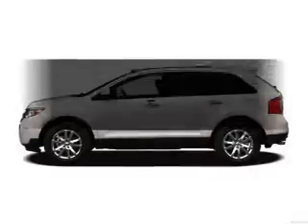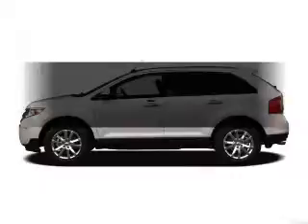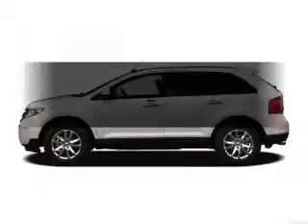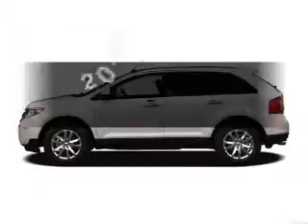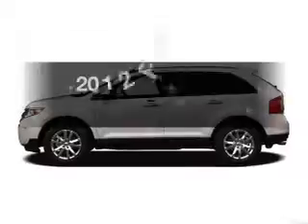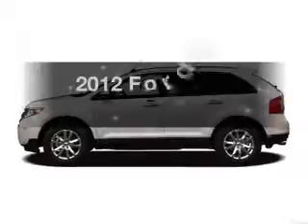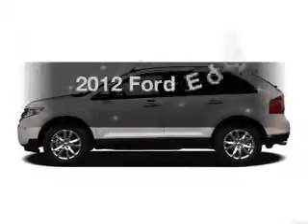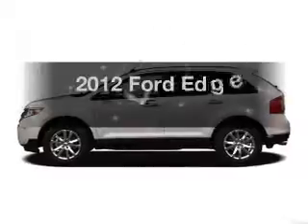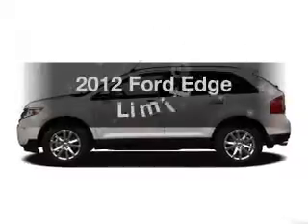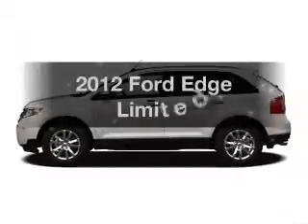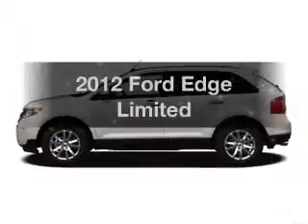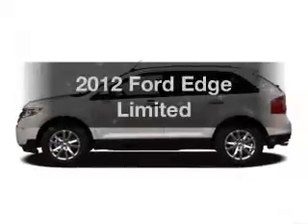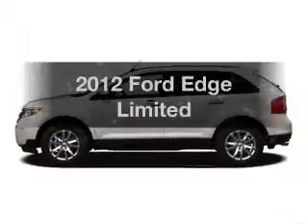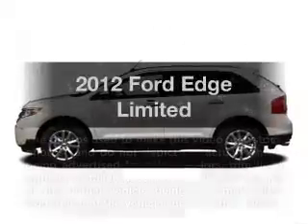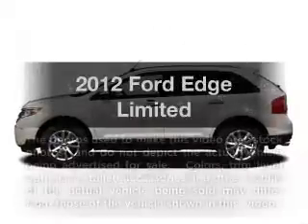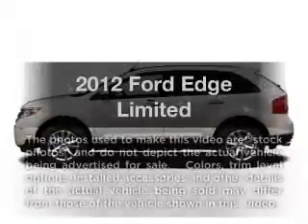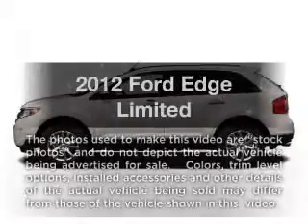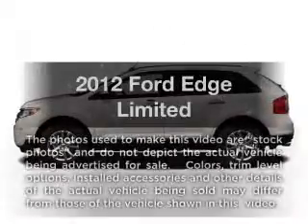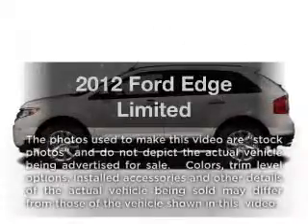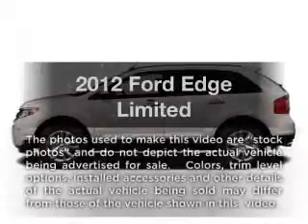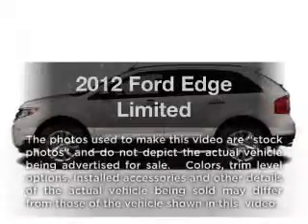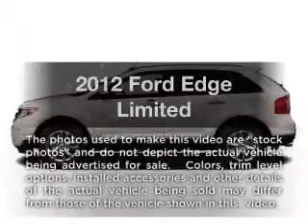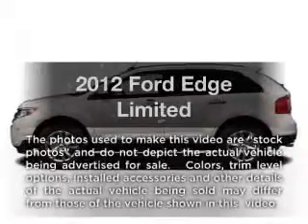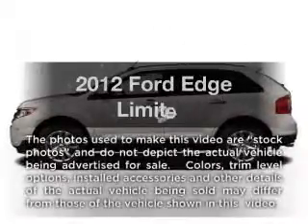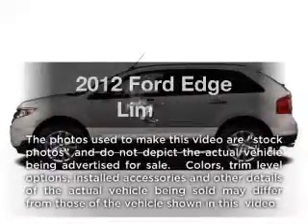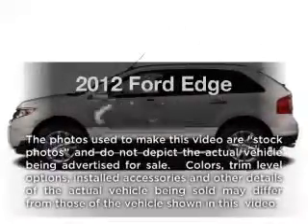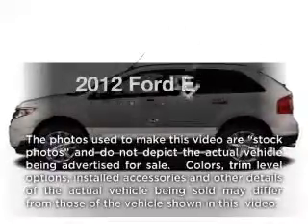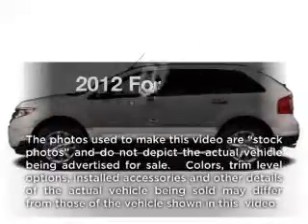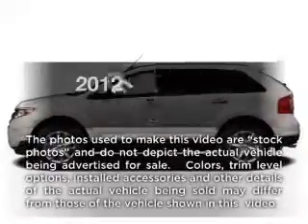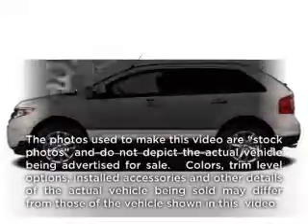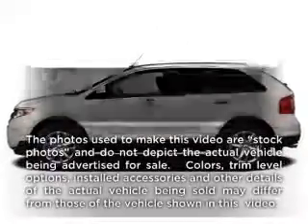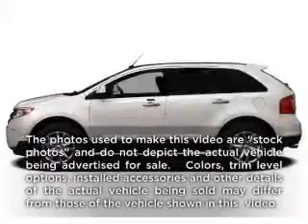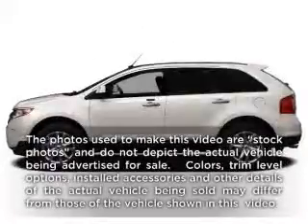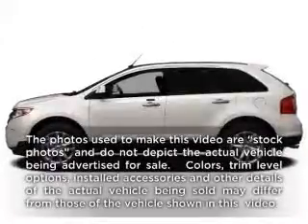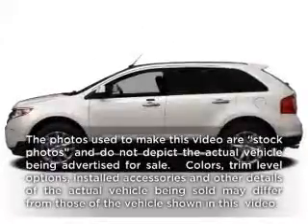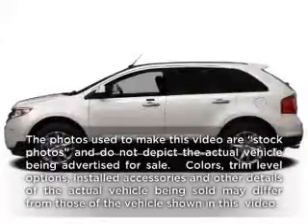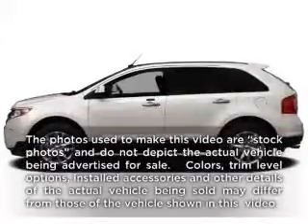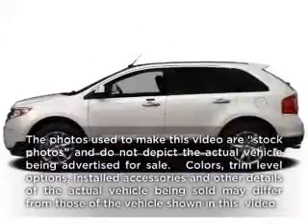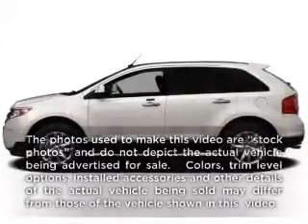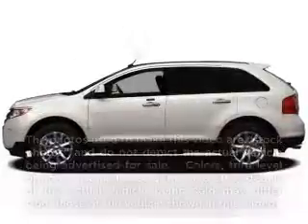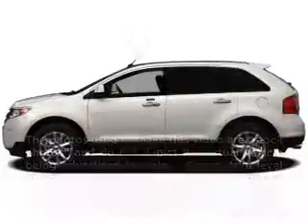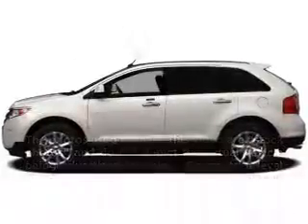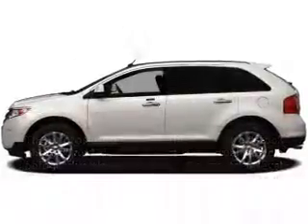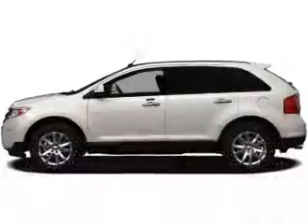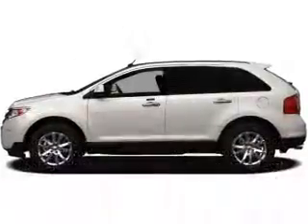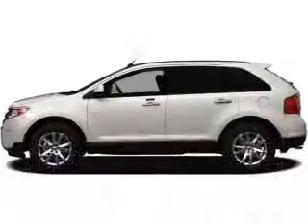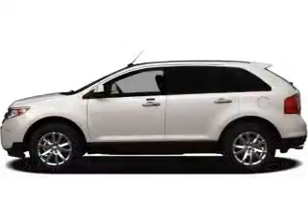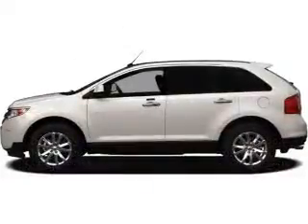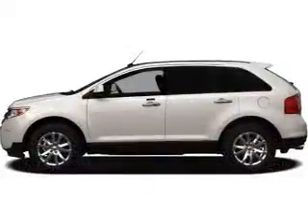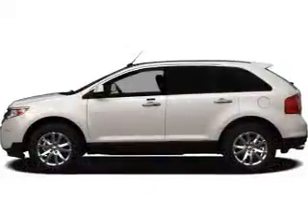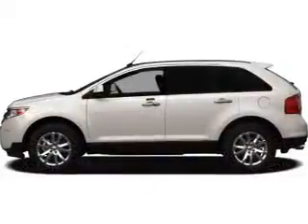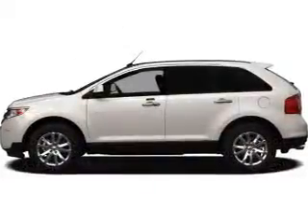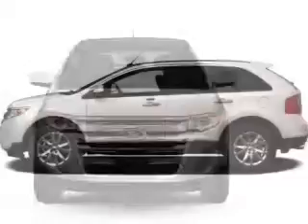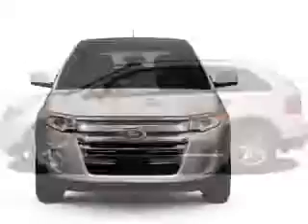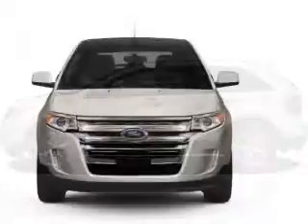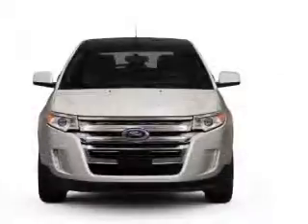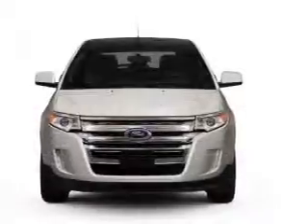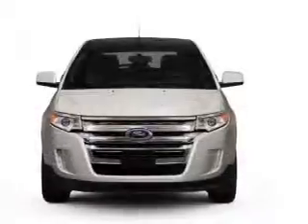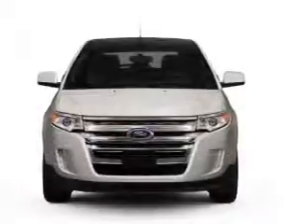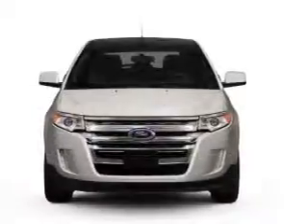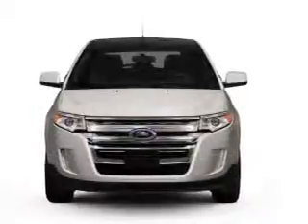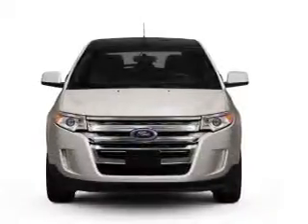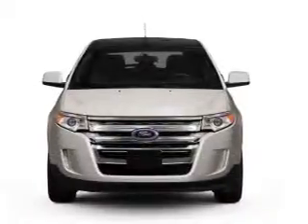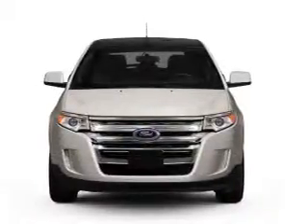Get noticed in this 2012 Ford Edge. If you're looking for a first-rate auto, this one could be yours today.